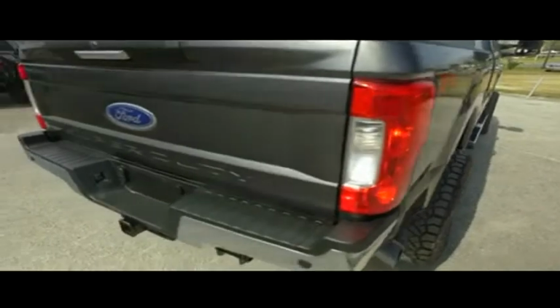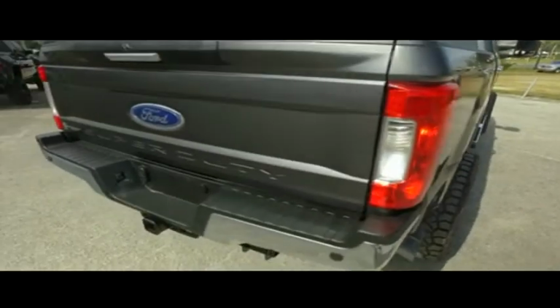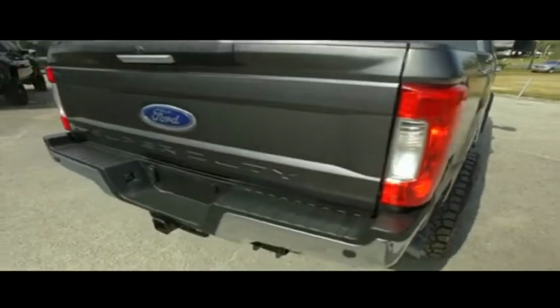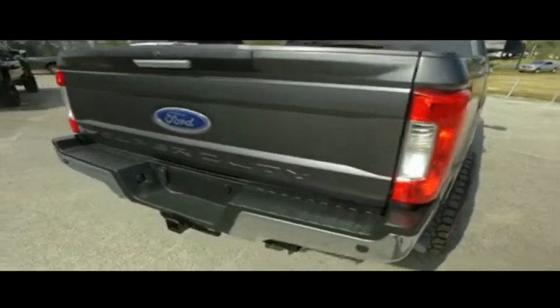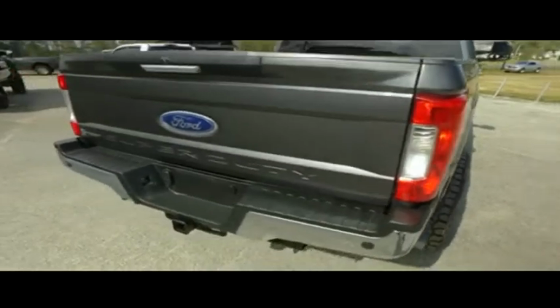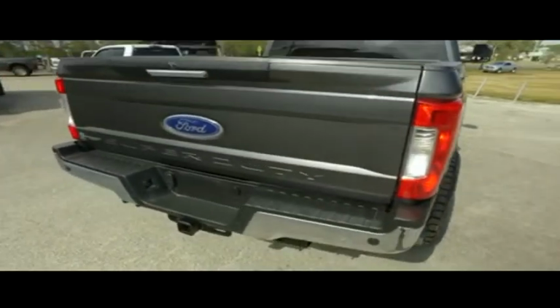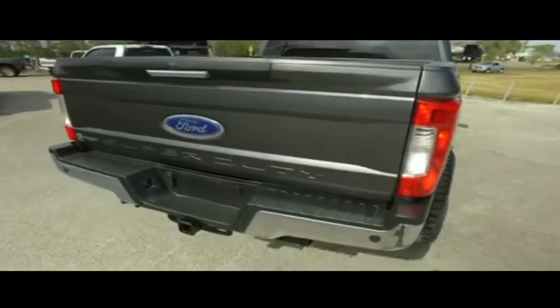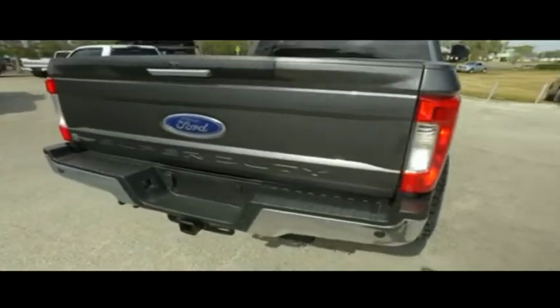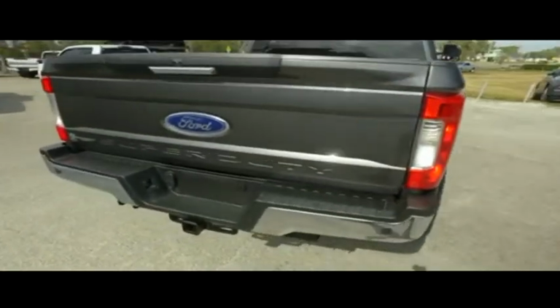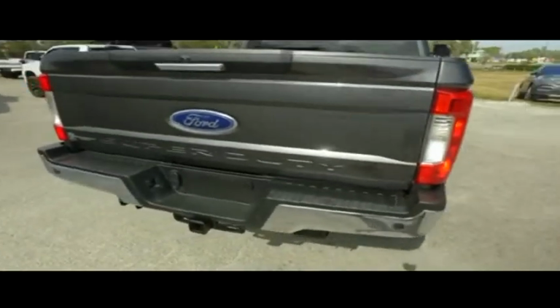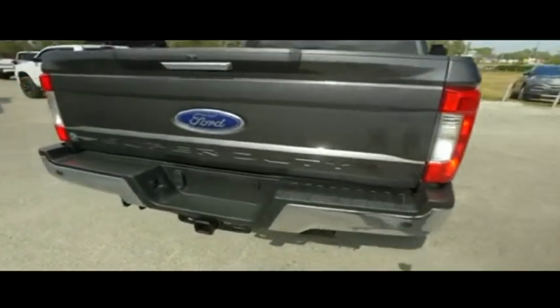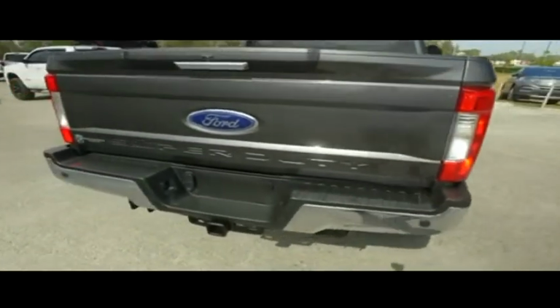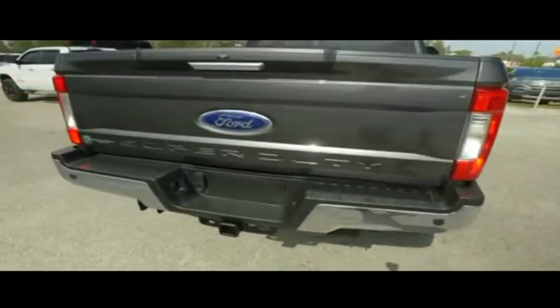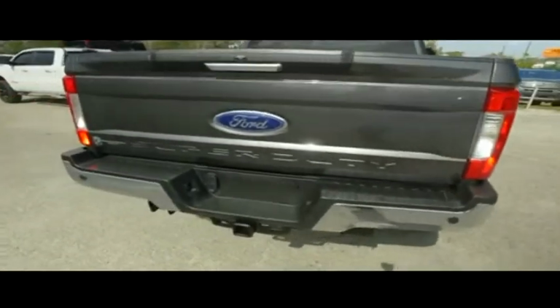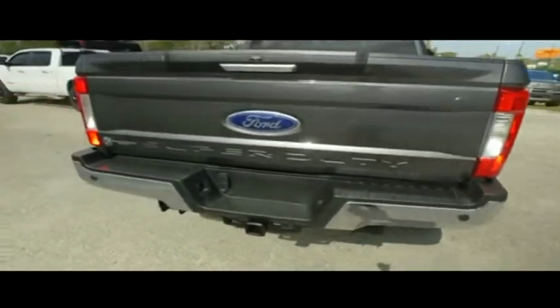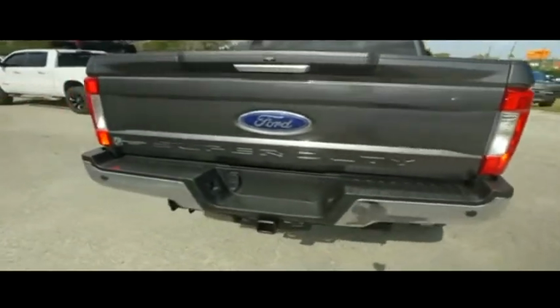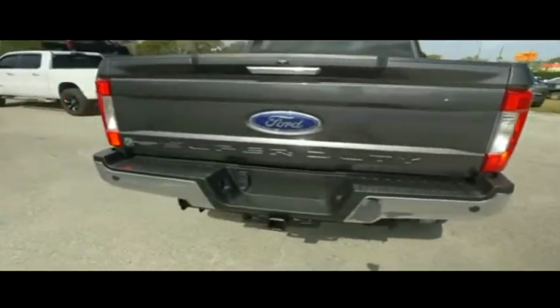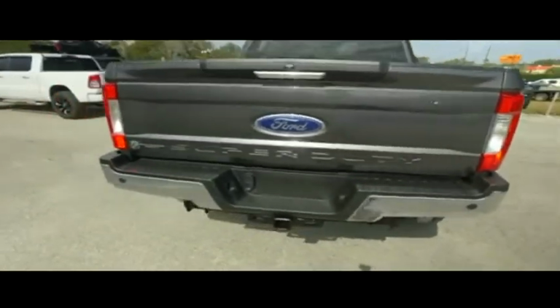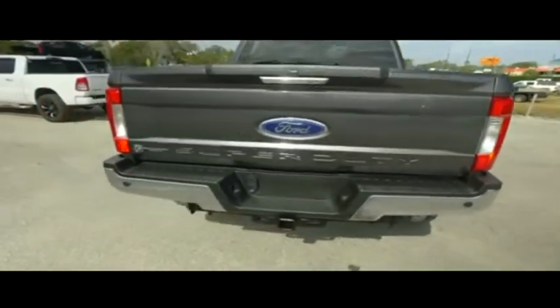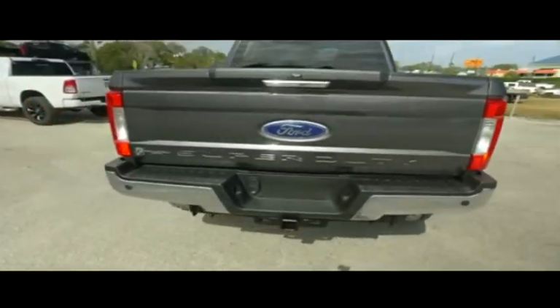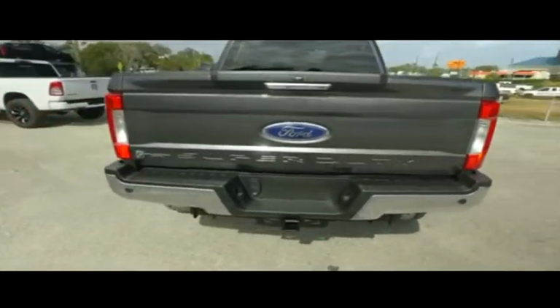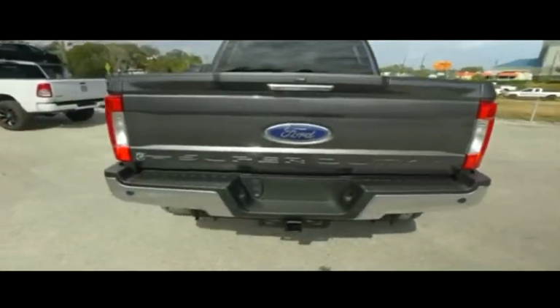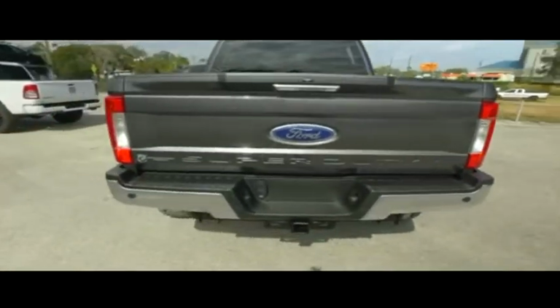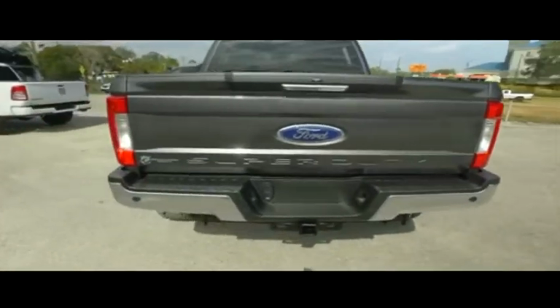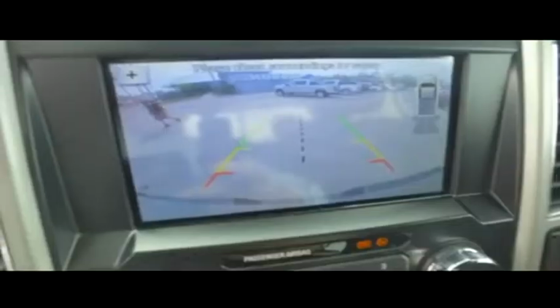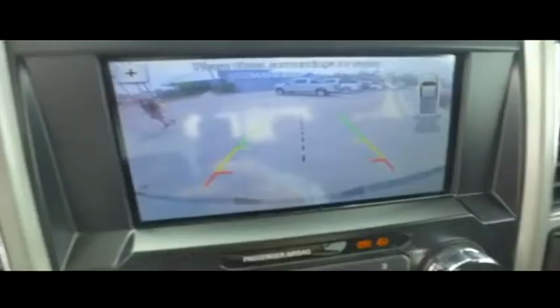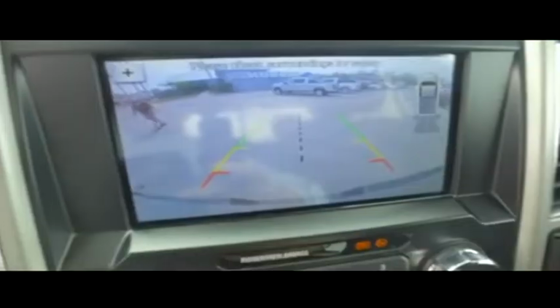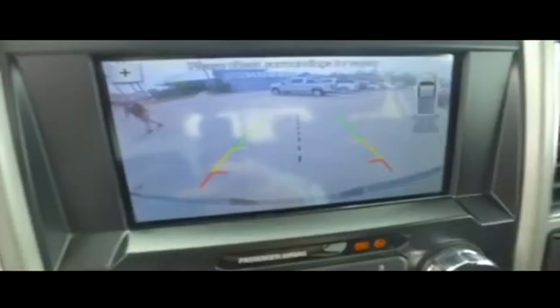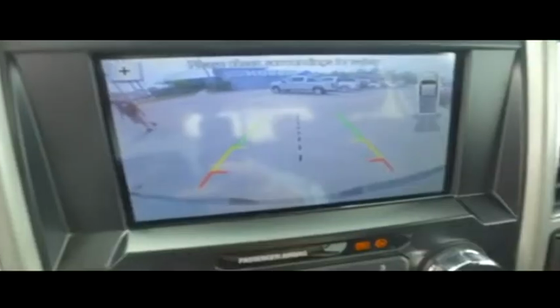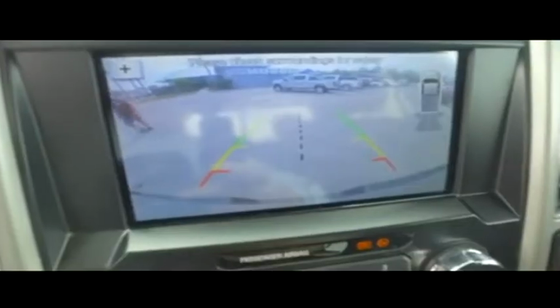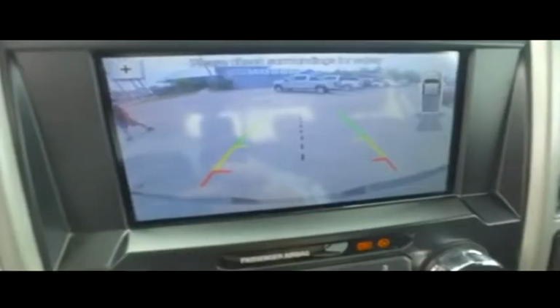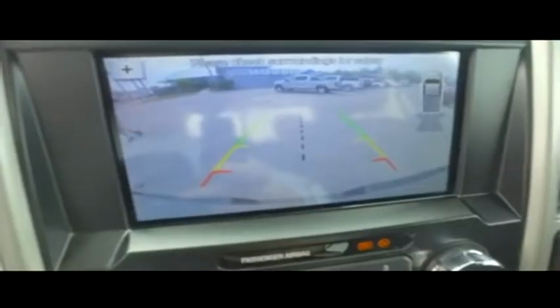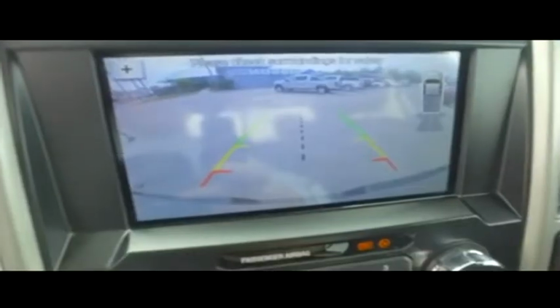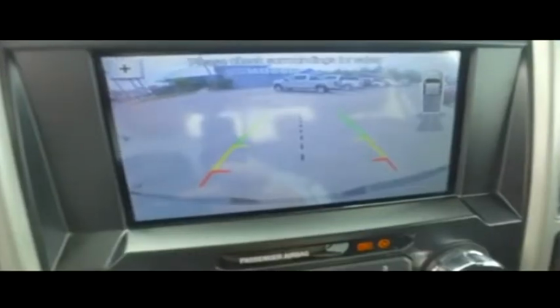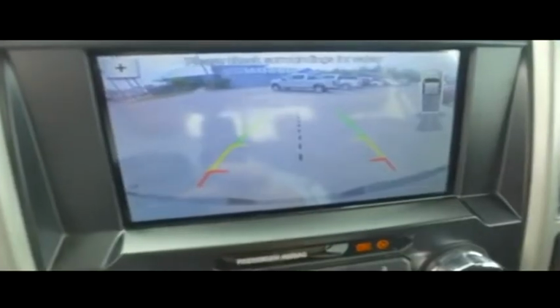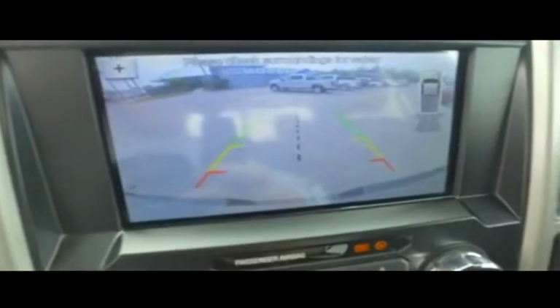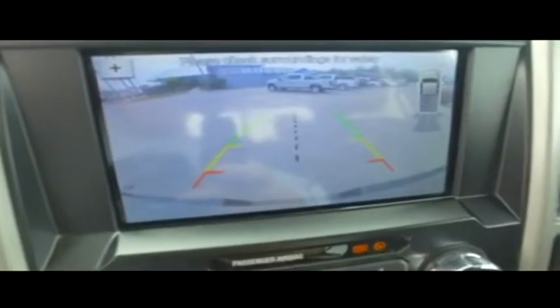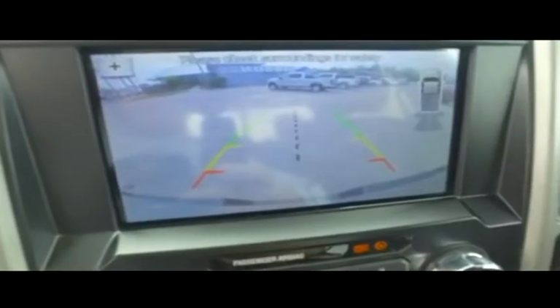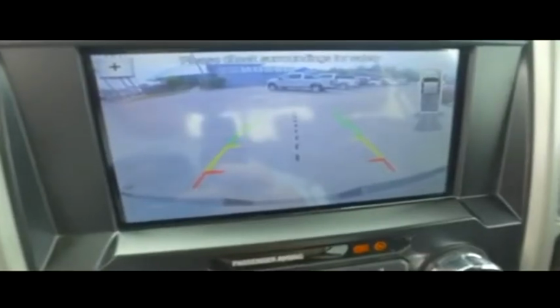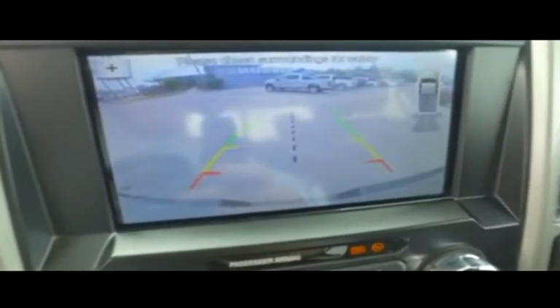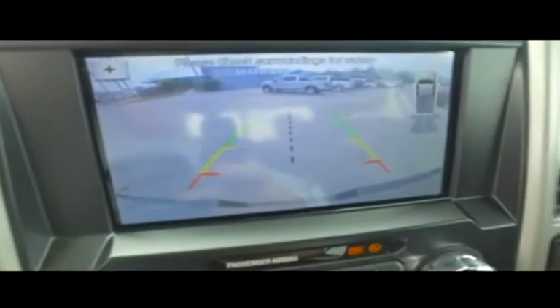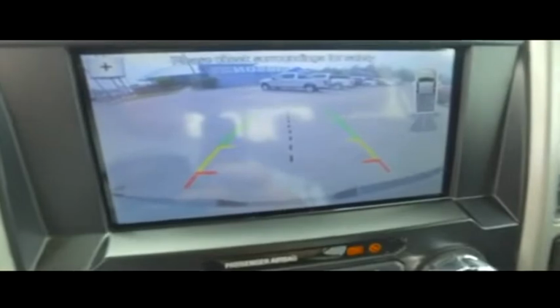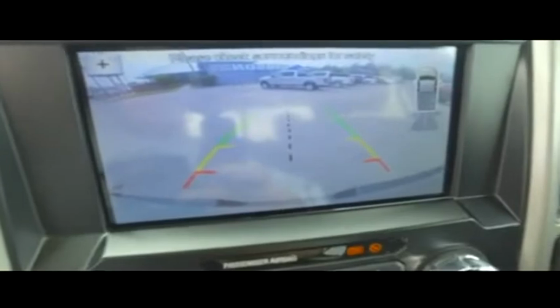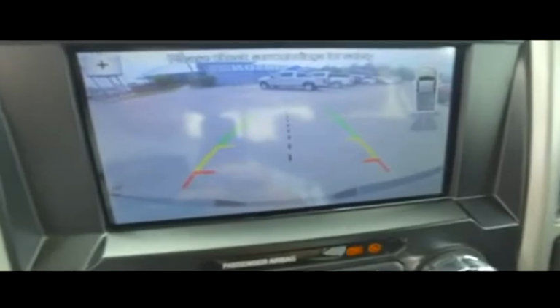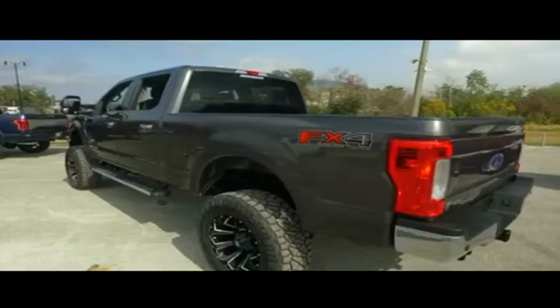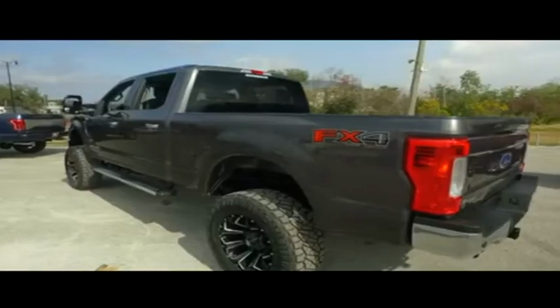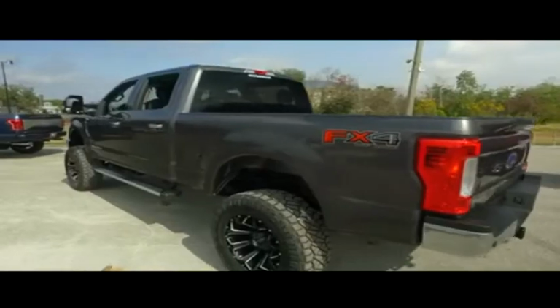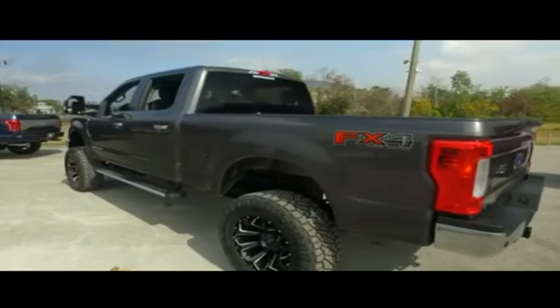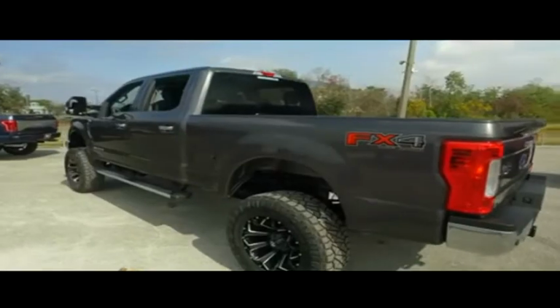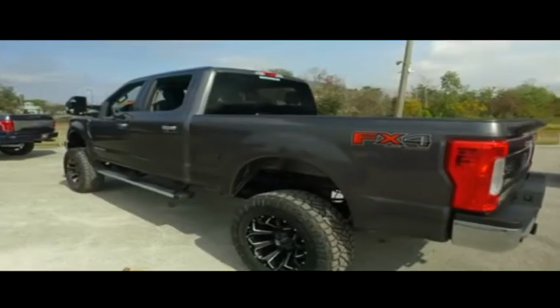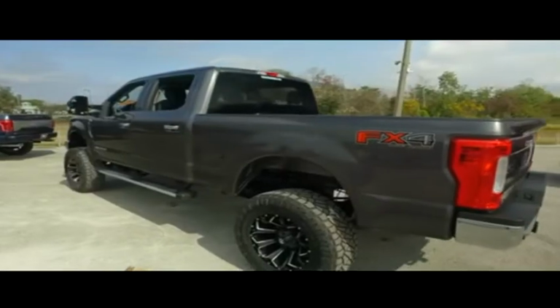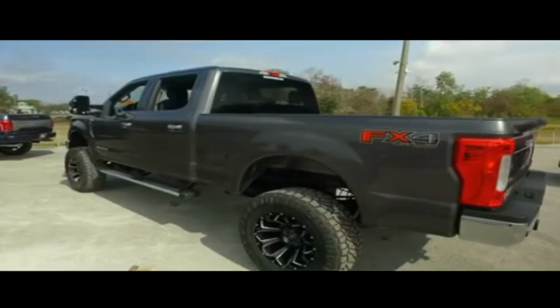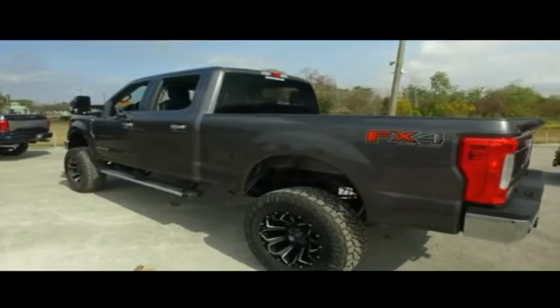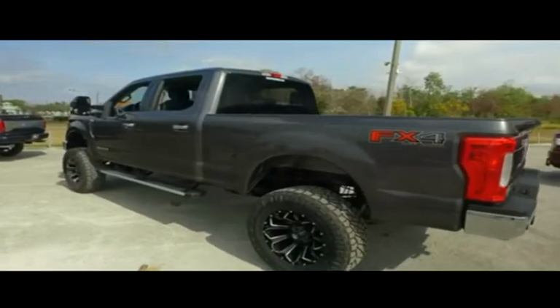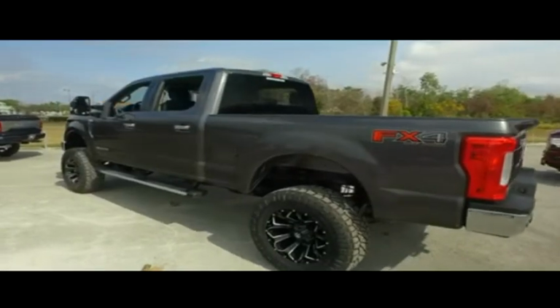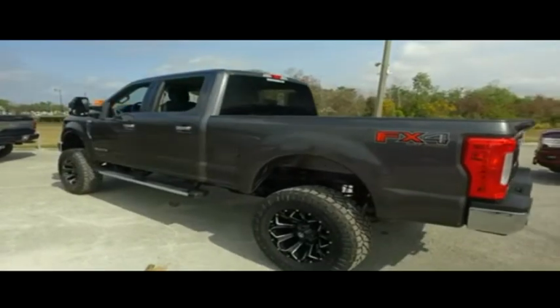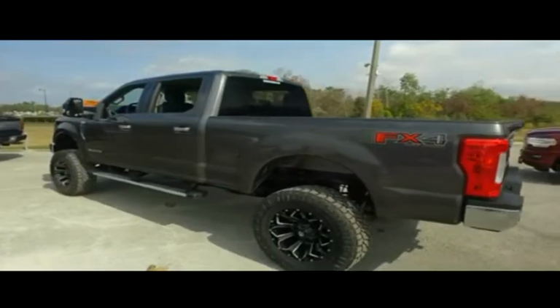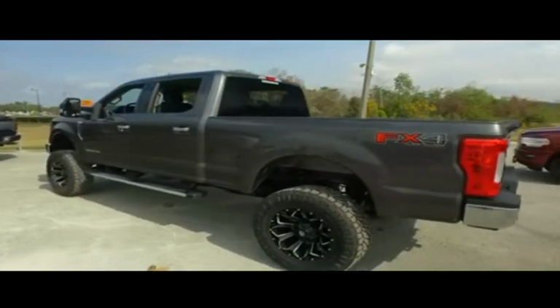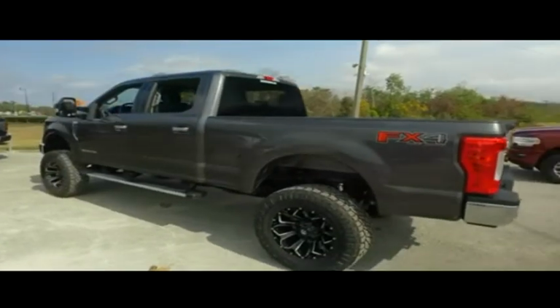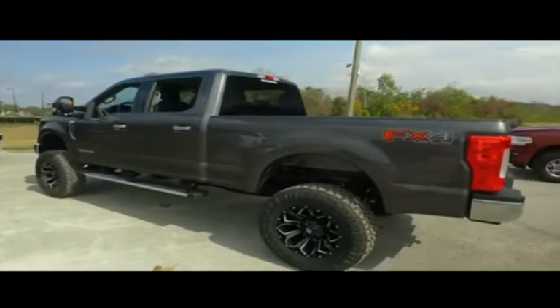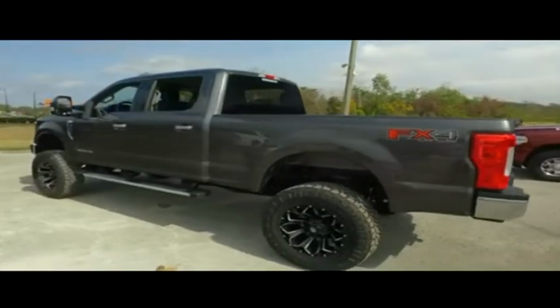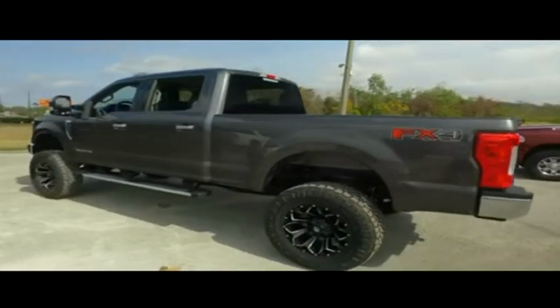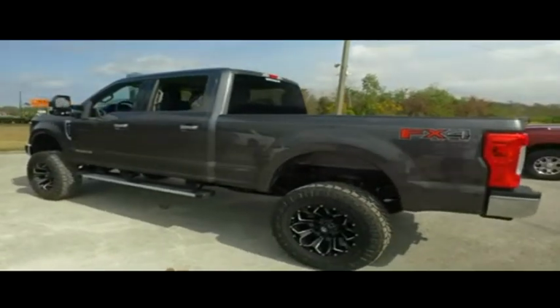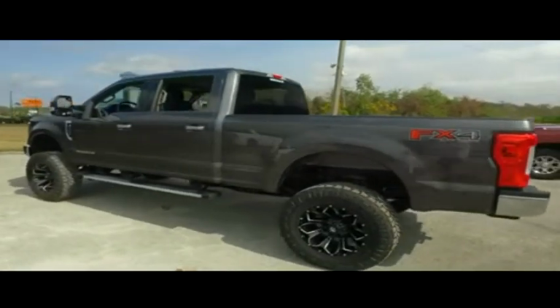This lifted monster sure is gorgeous. FX4 package features skid plates, high-performance shocks, tow package, backup camera, and sensors.